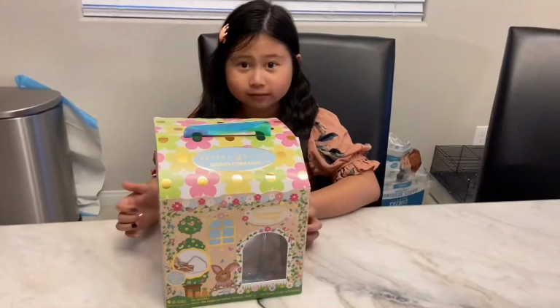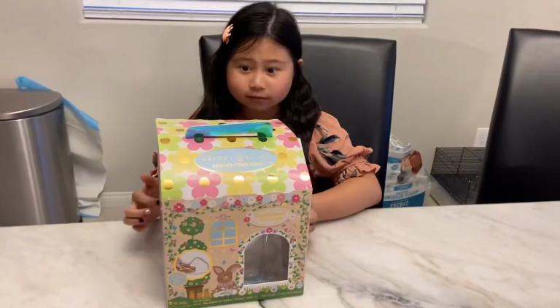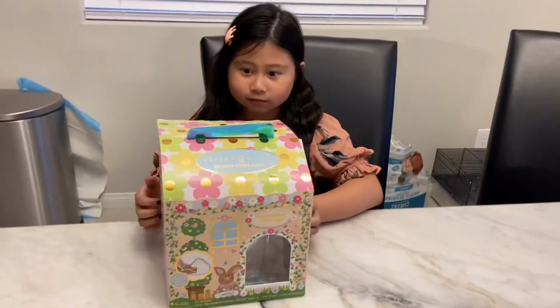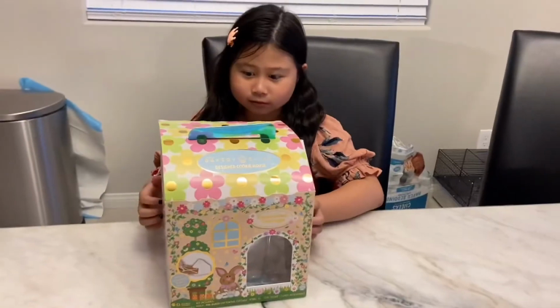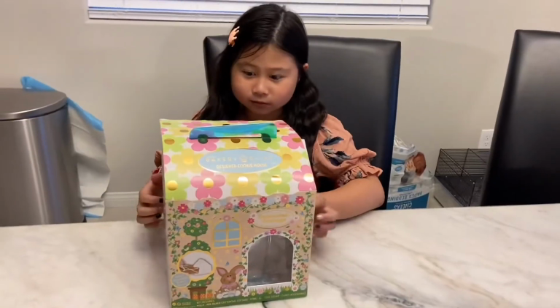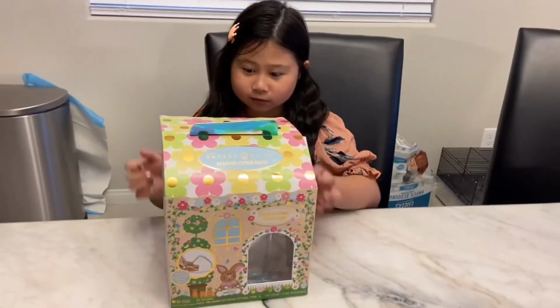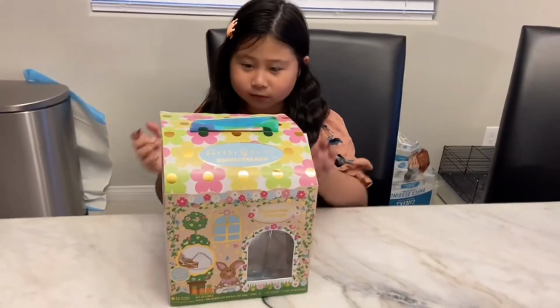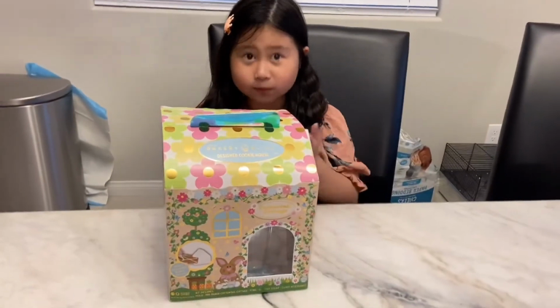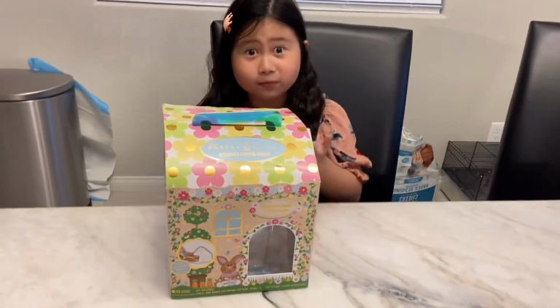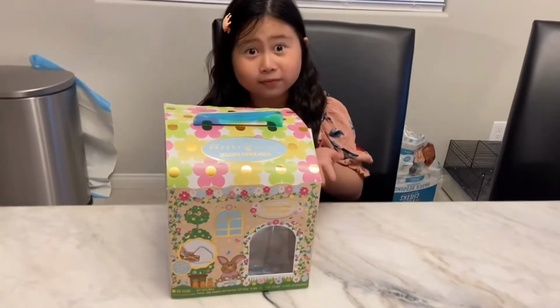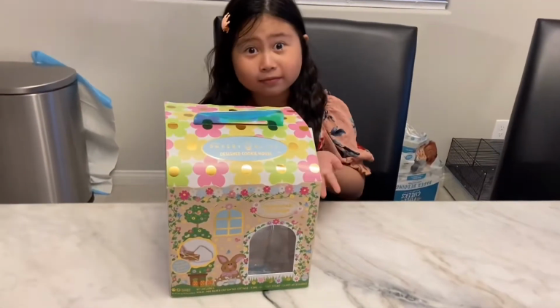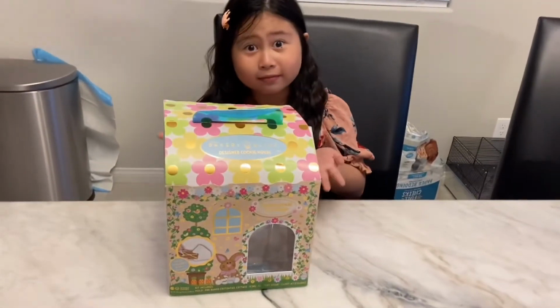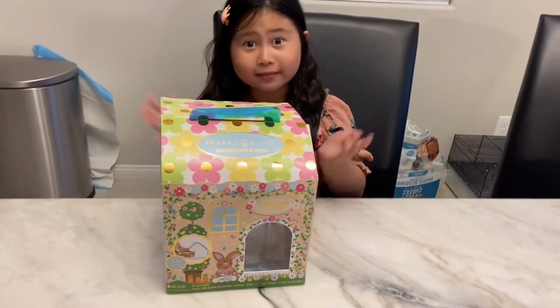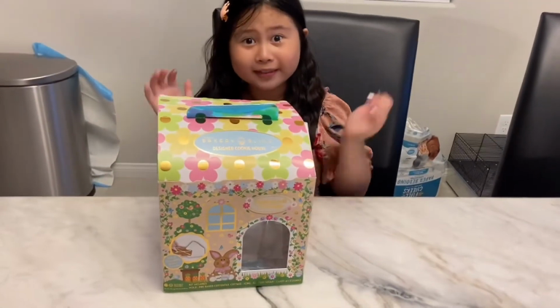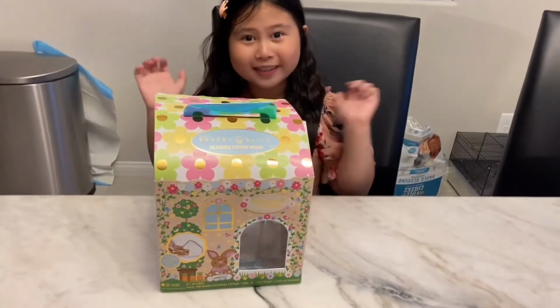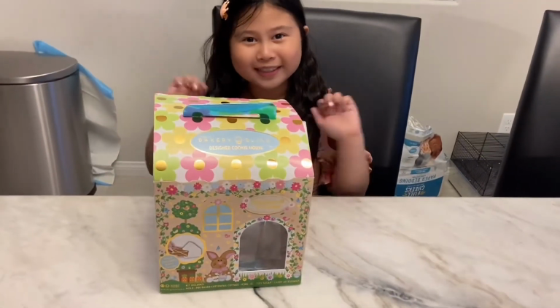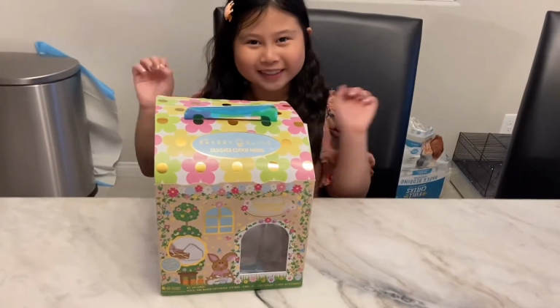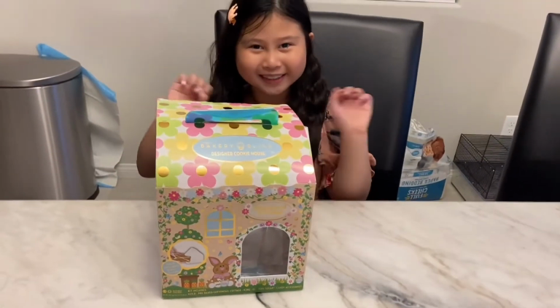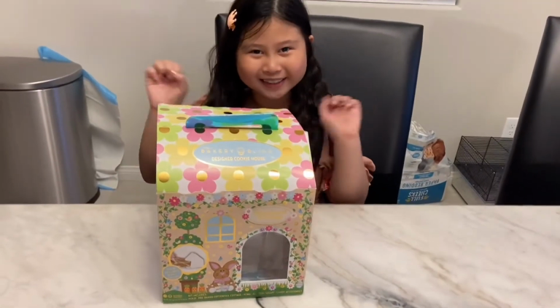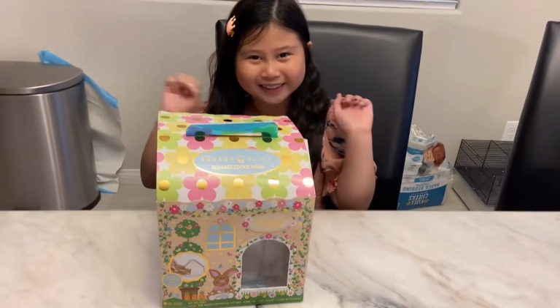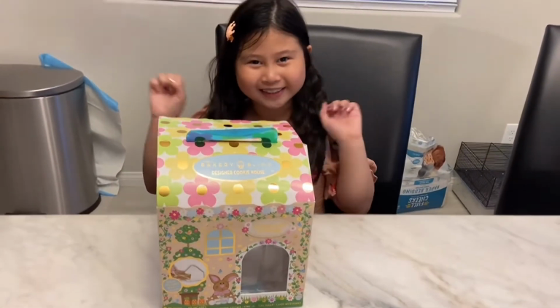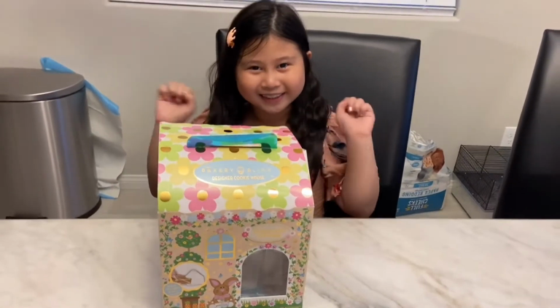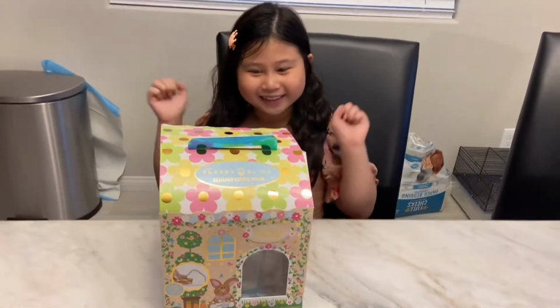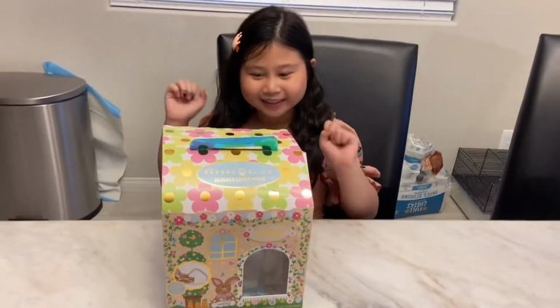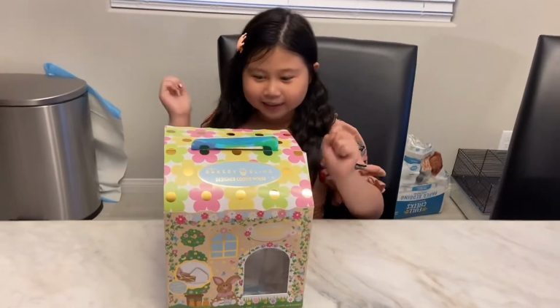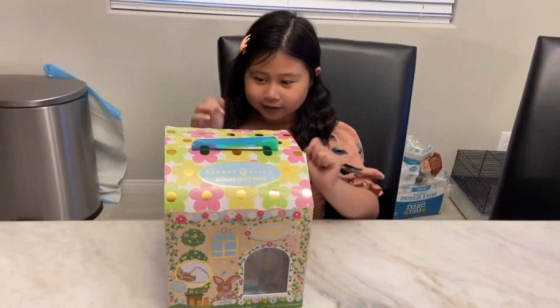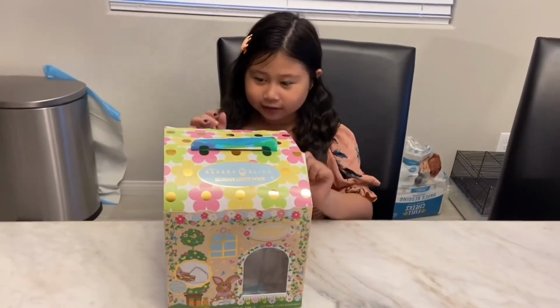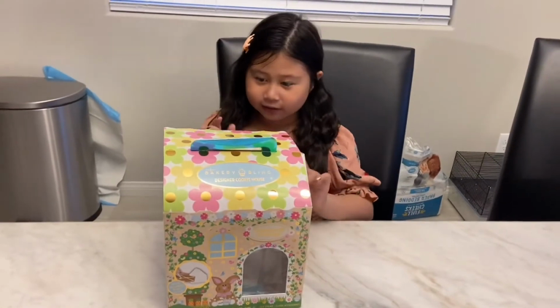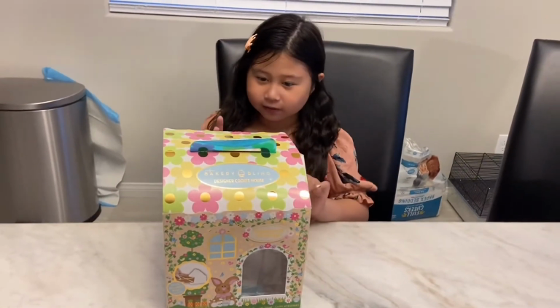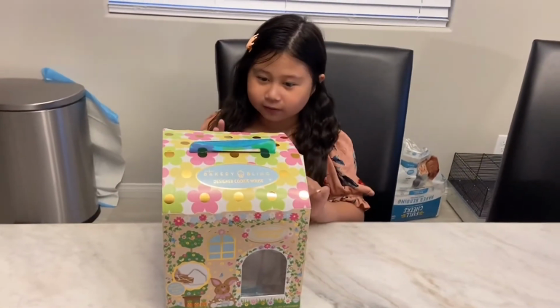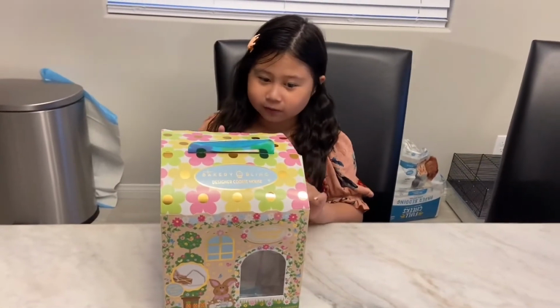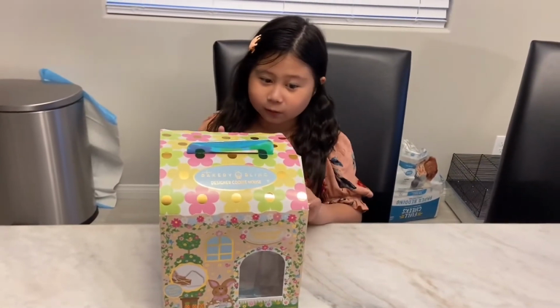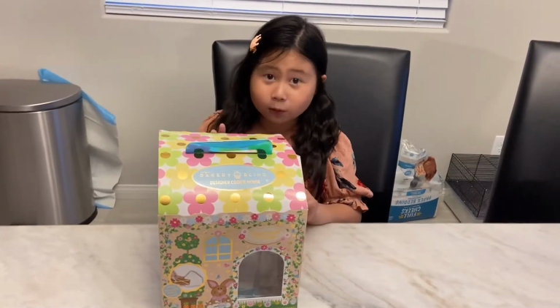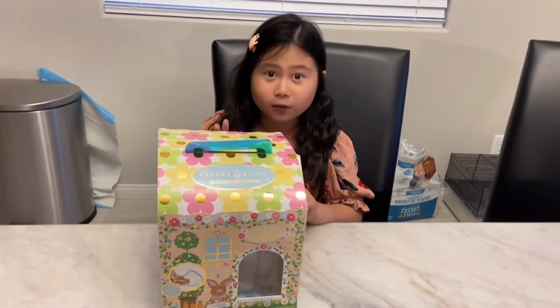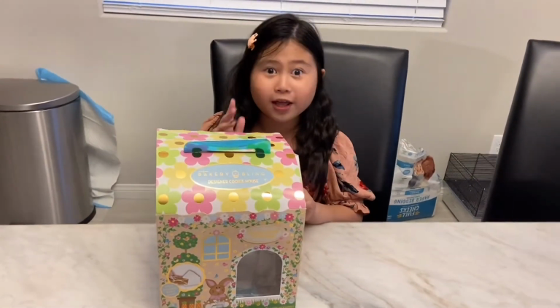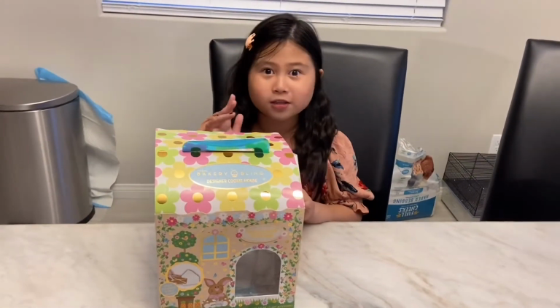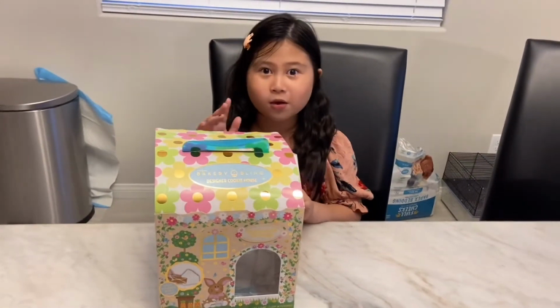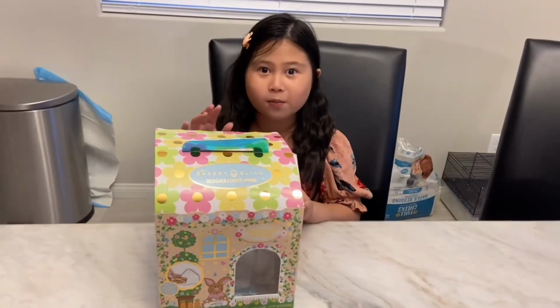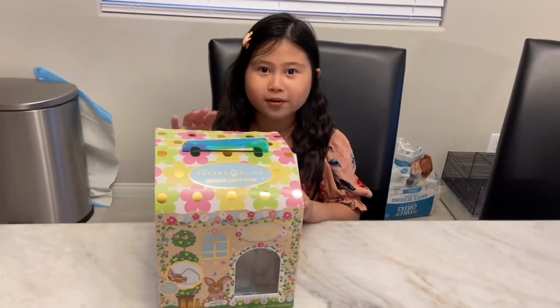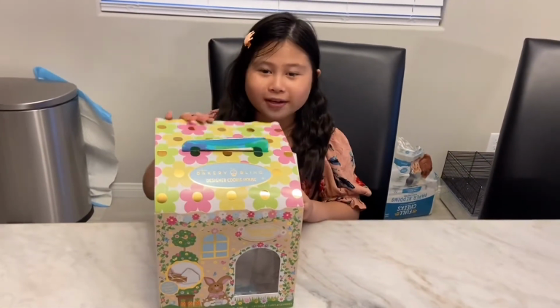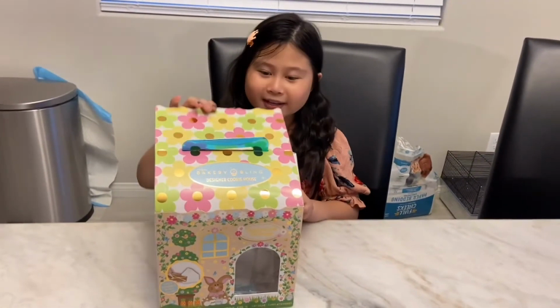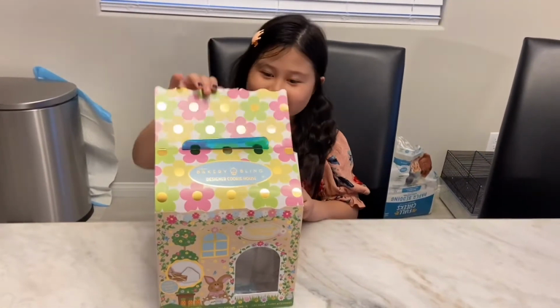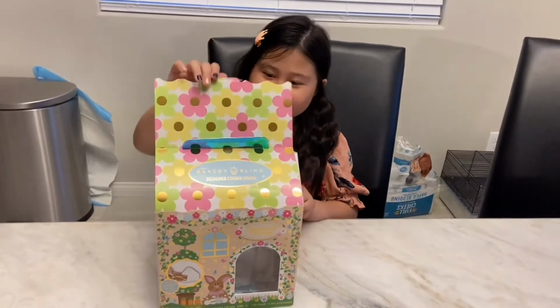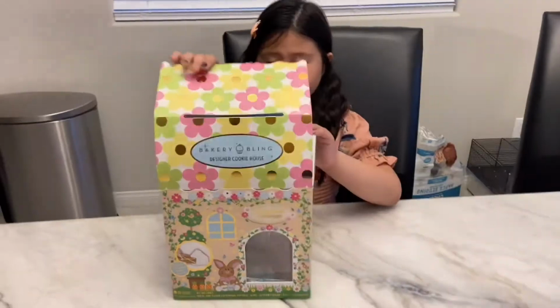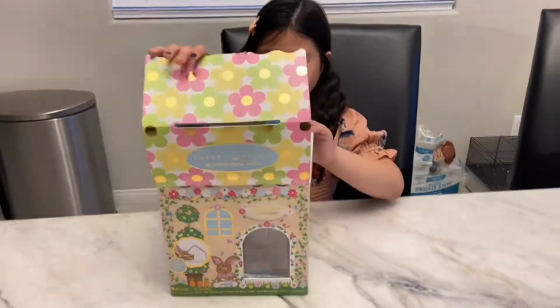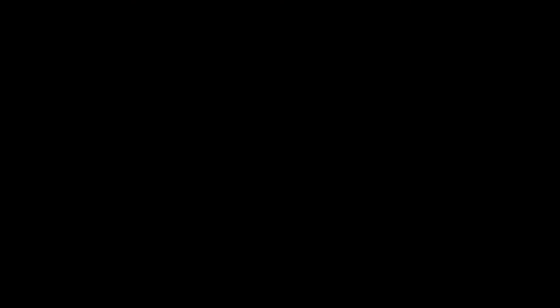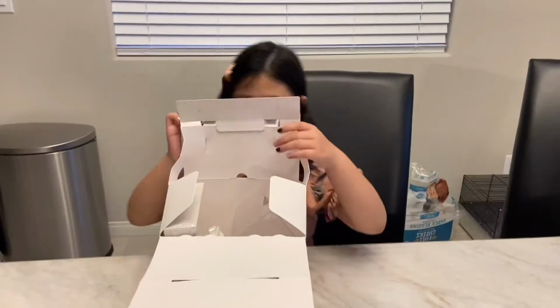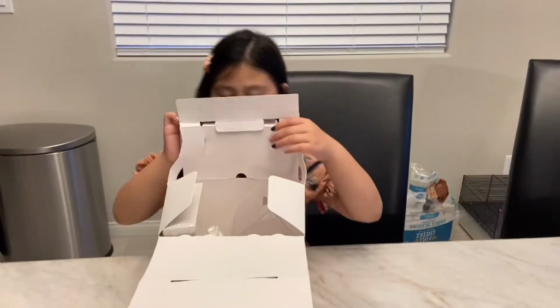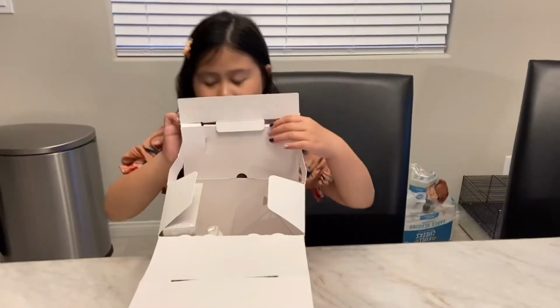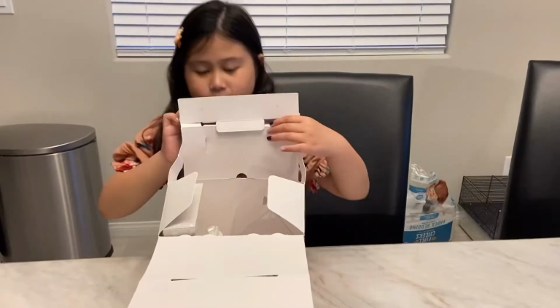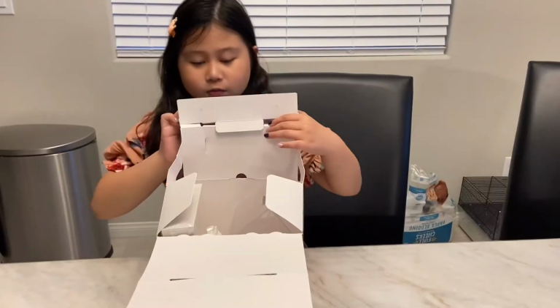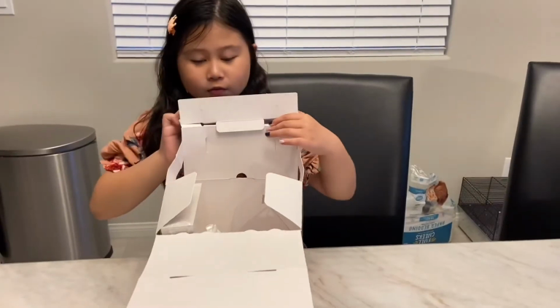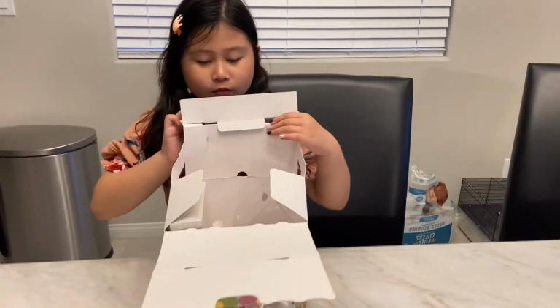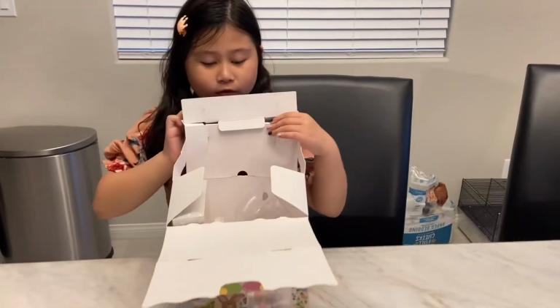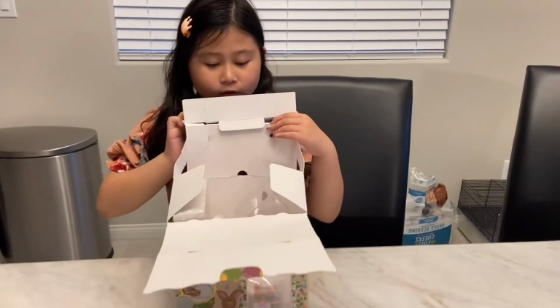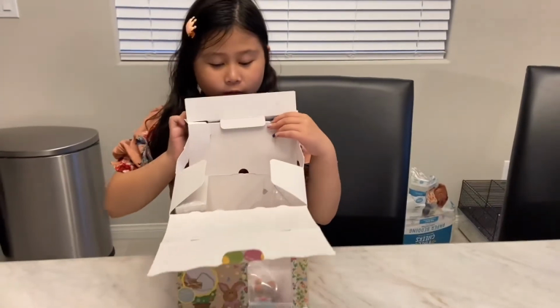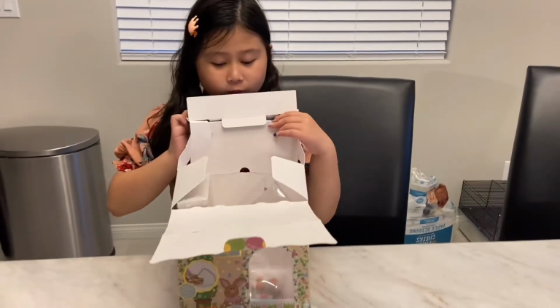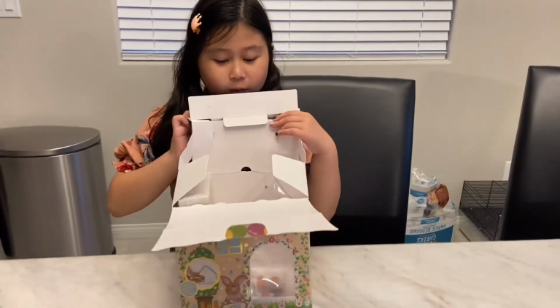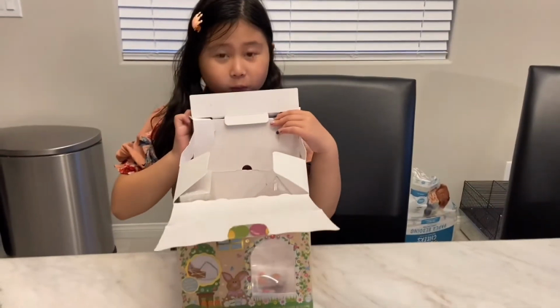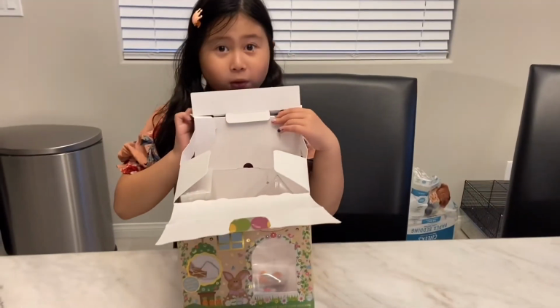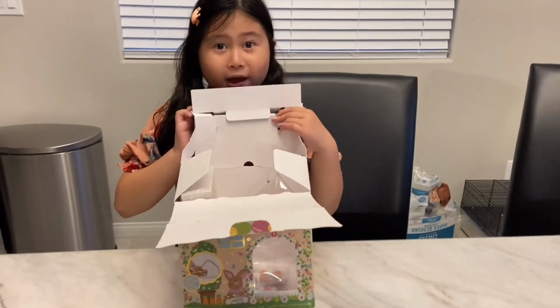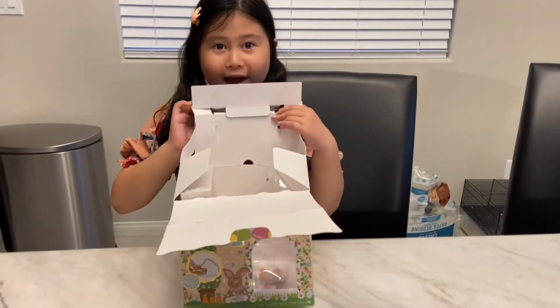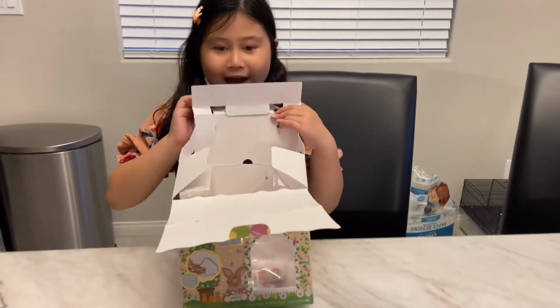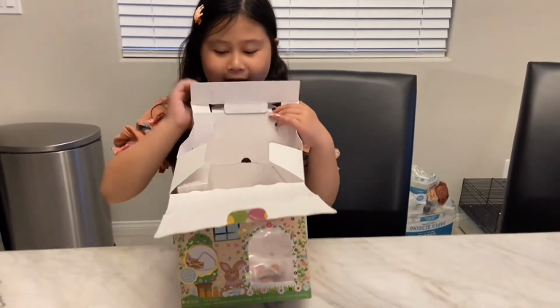Hi, my name is Sophia and today we're going to build a gingerbread house. Now let's open it.